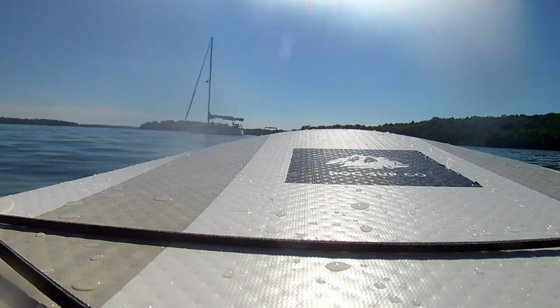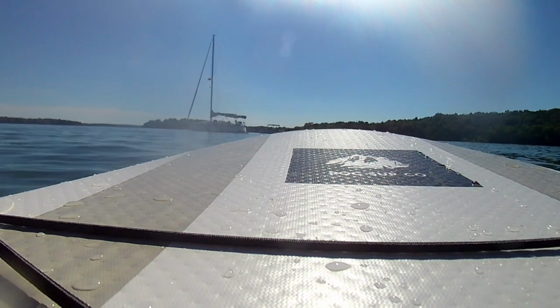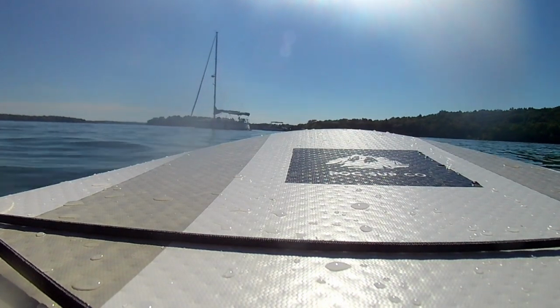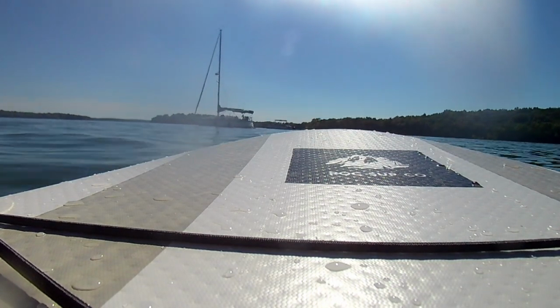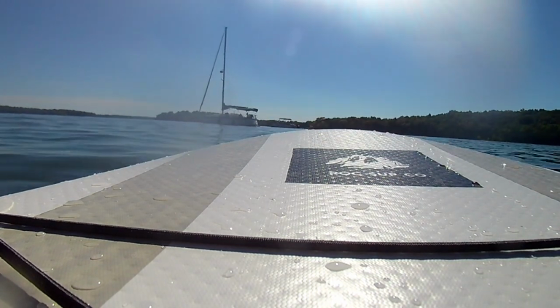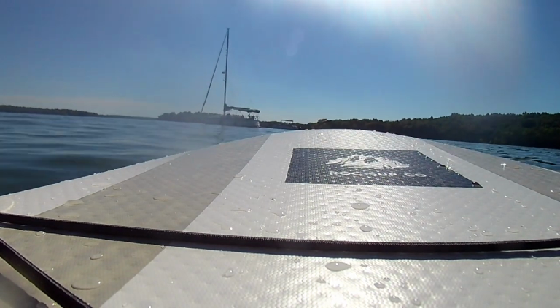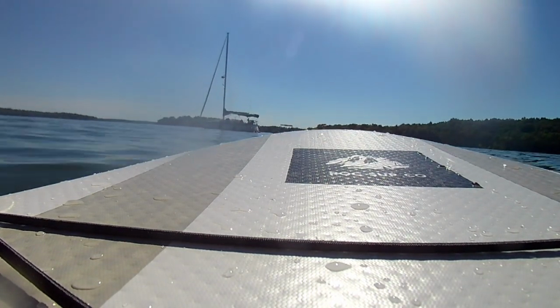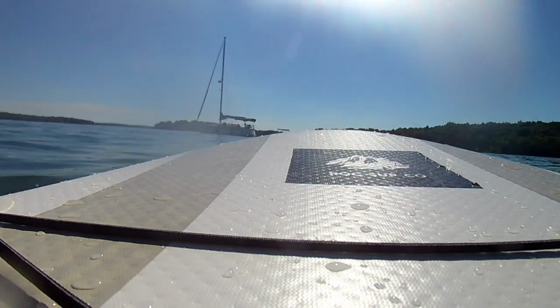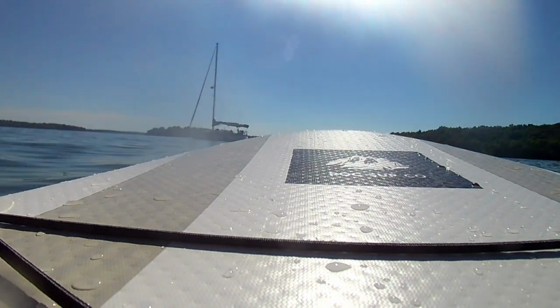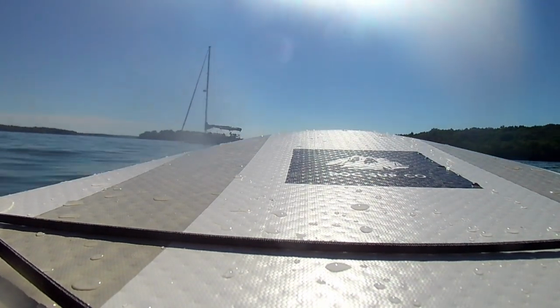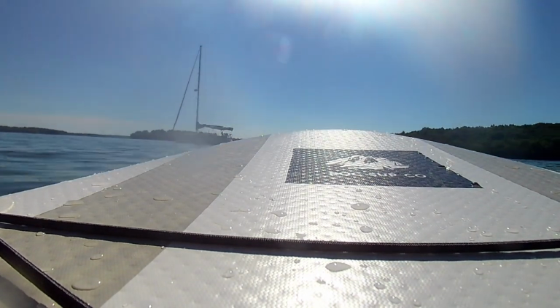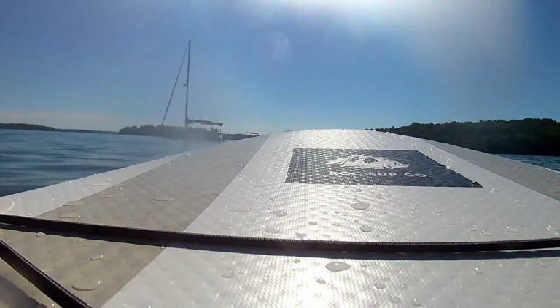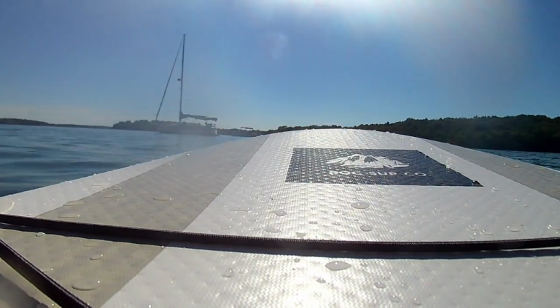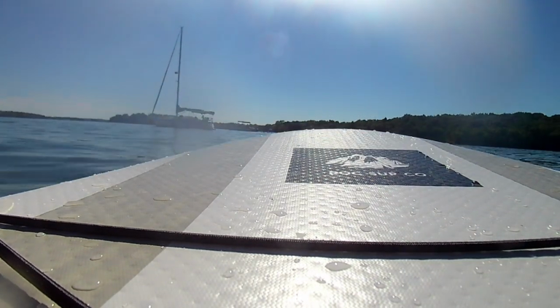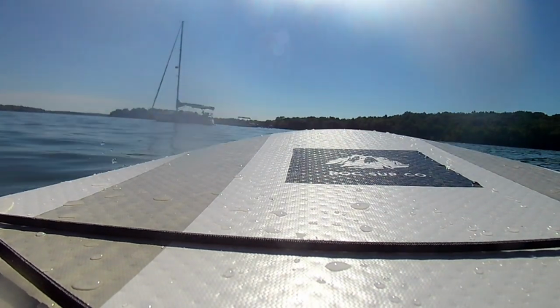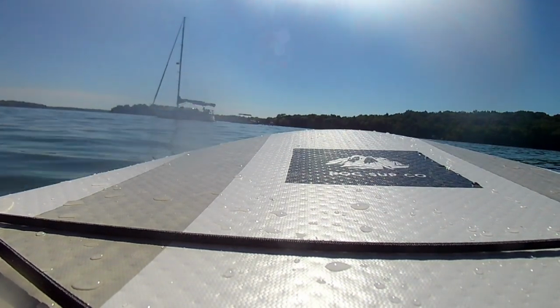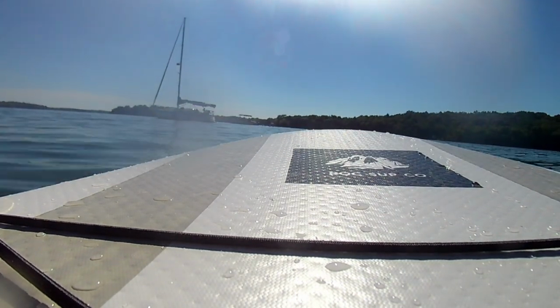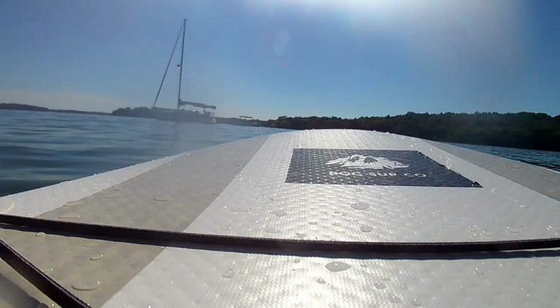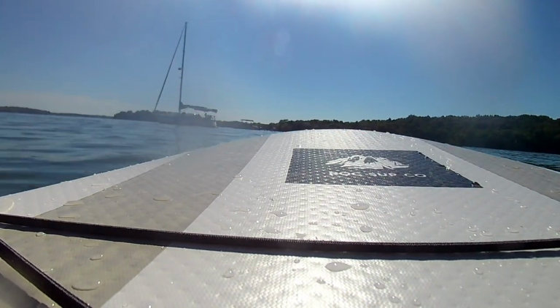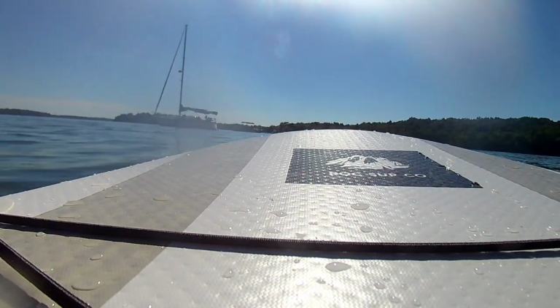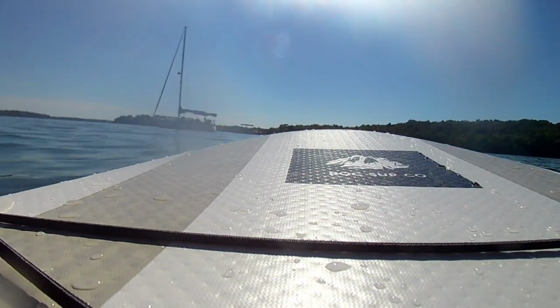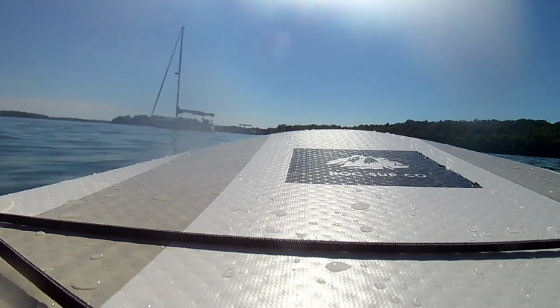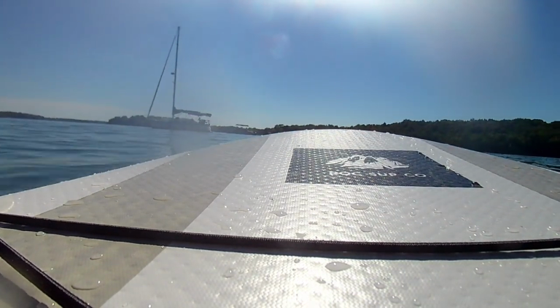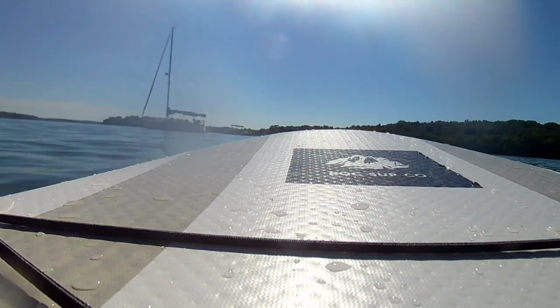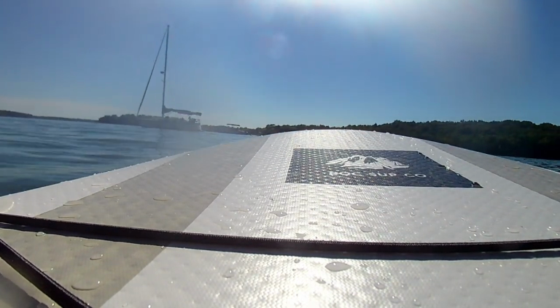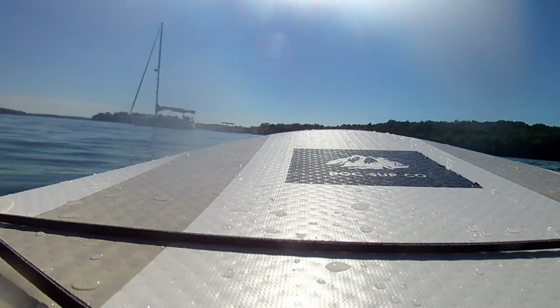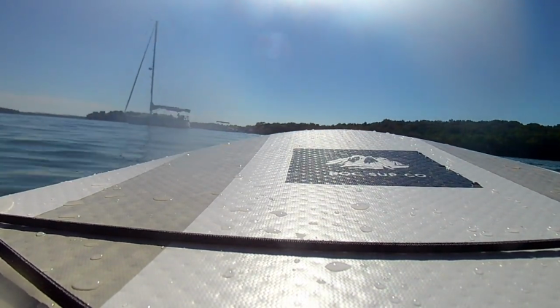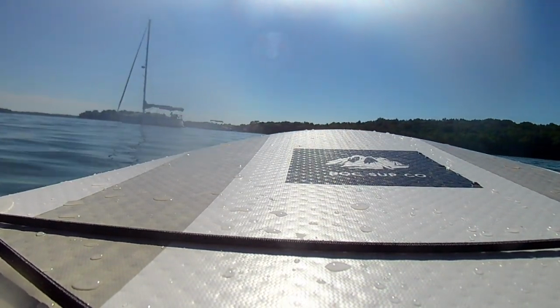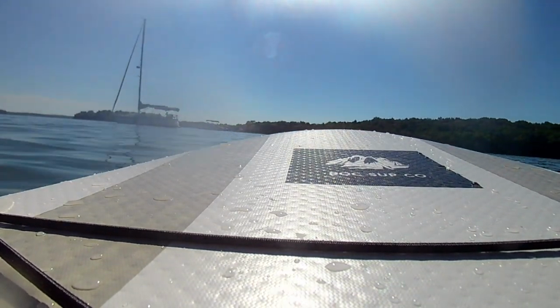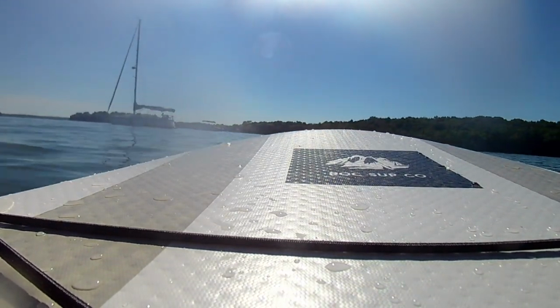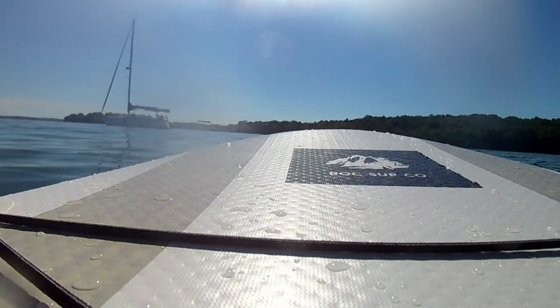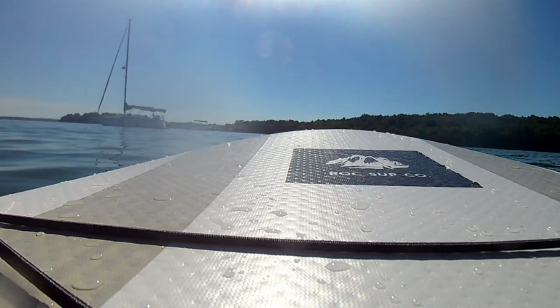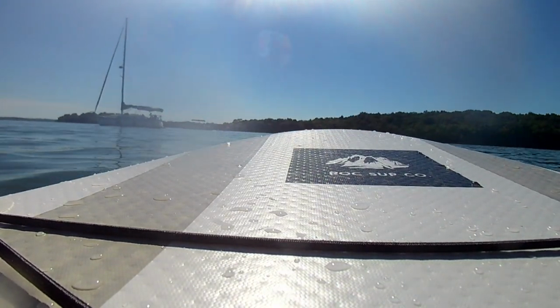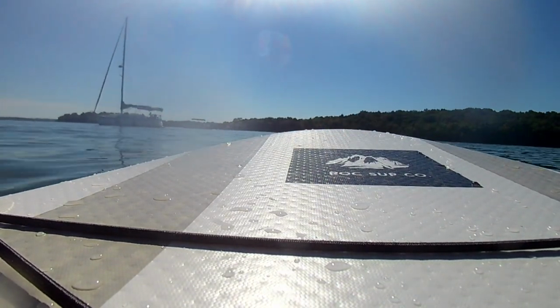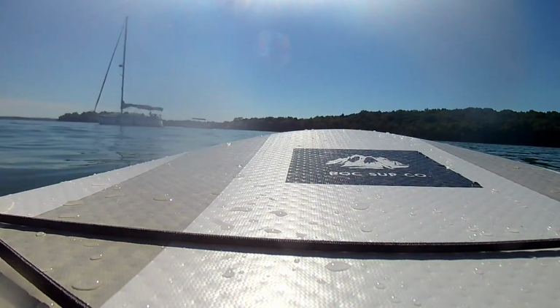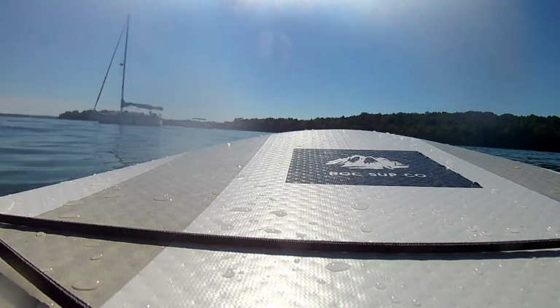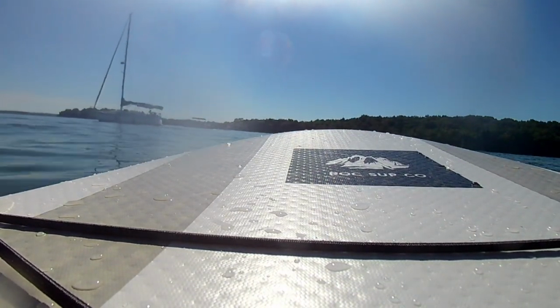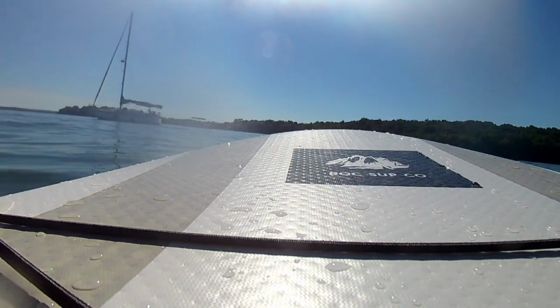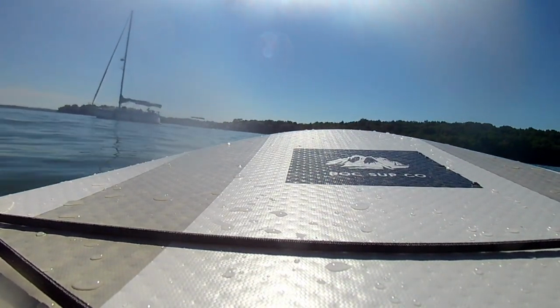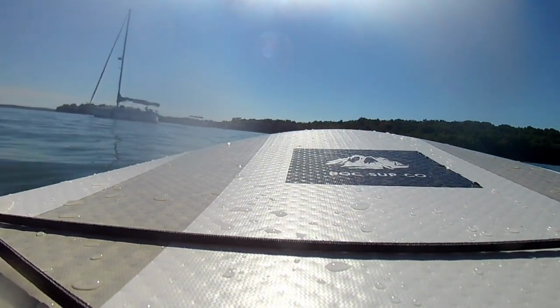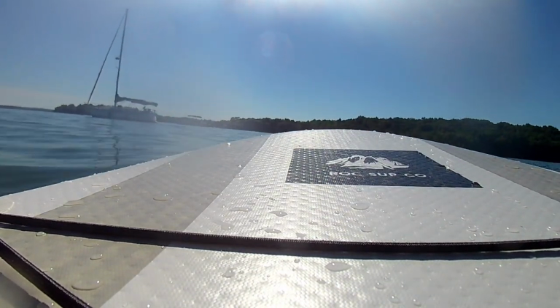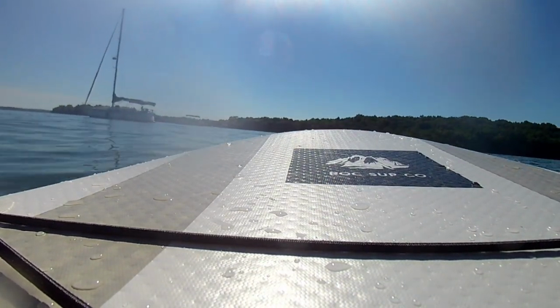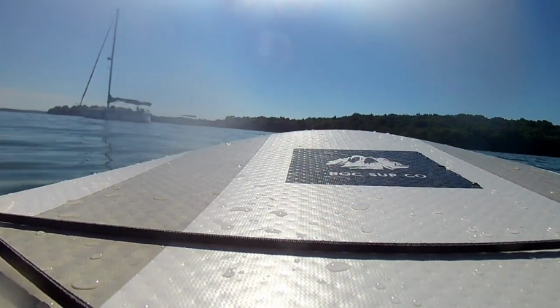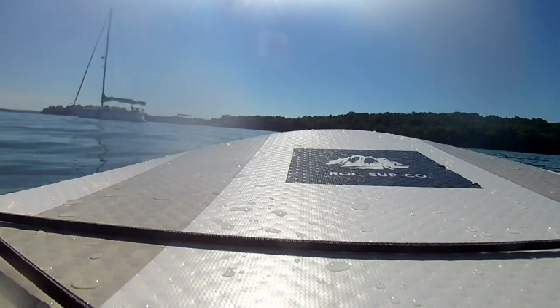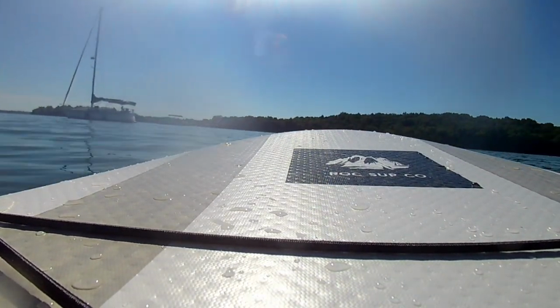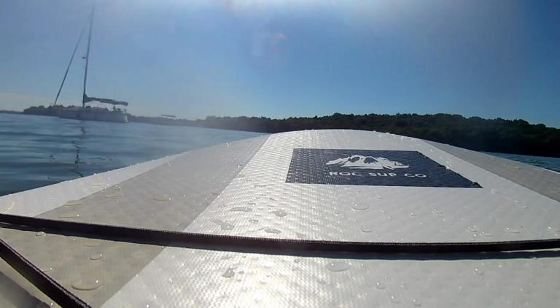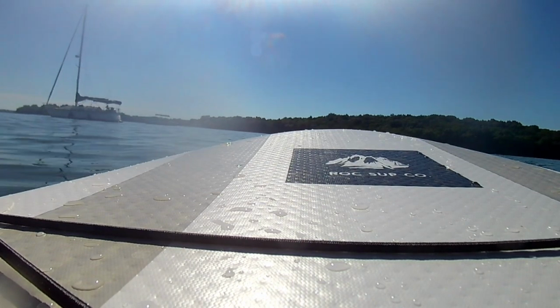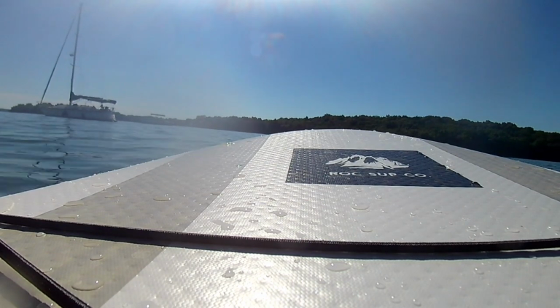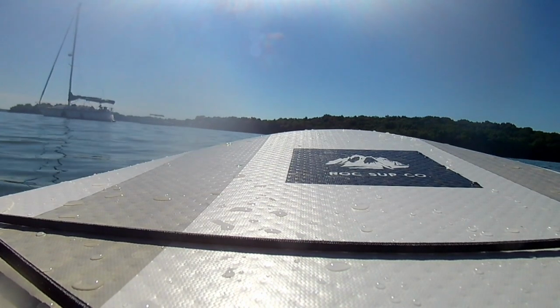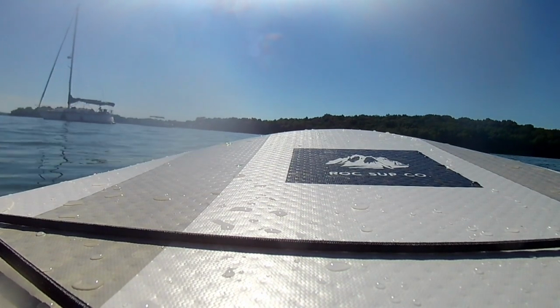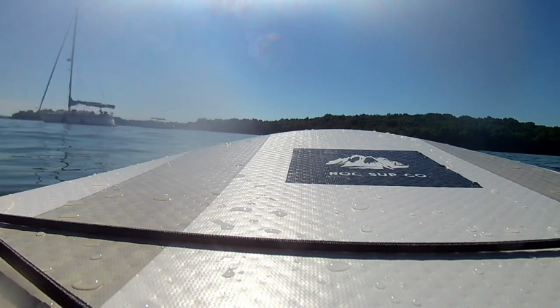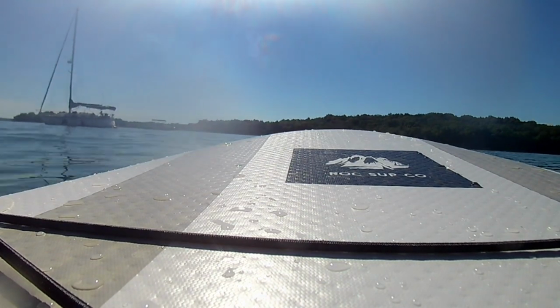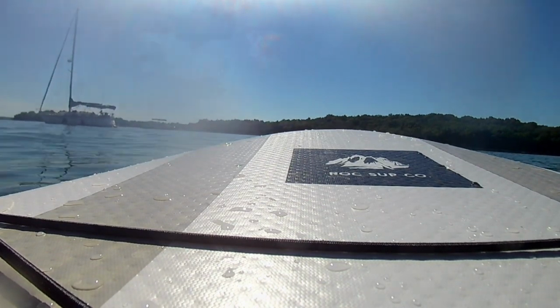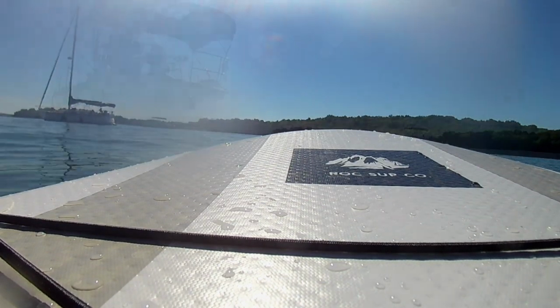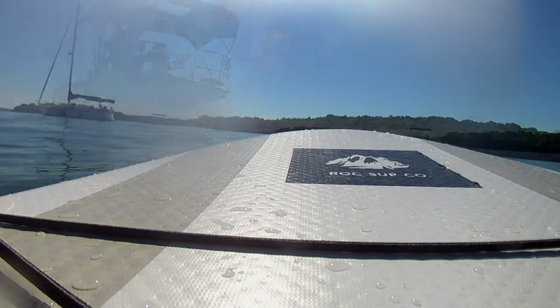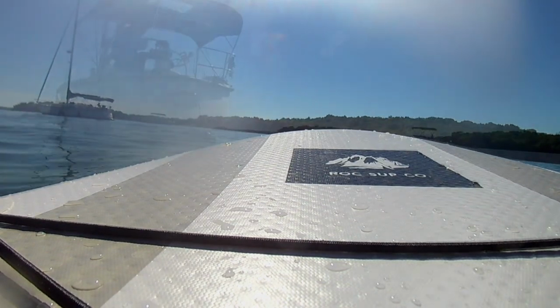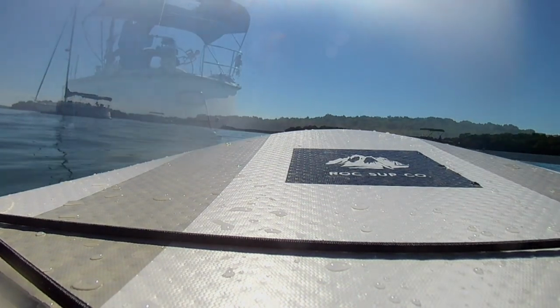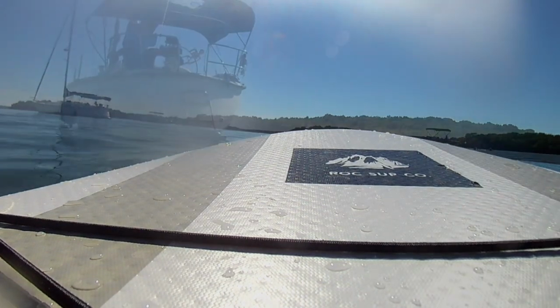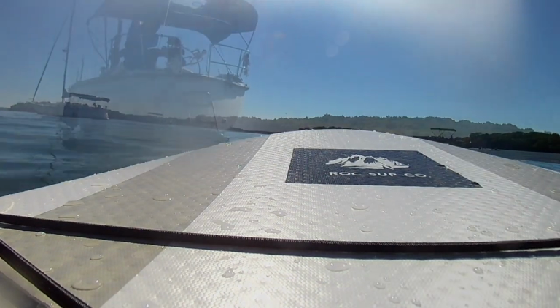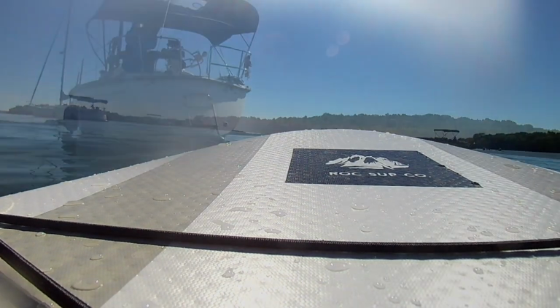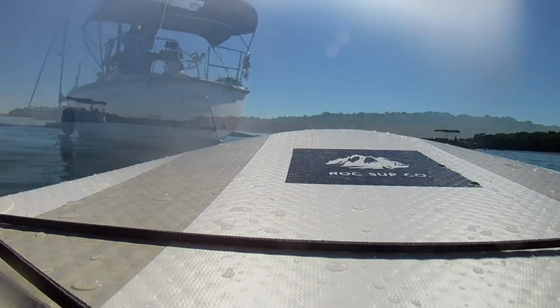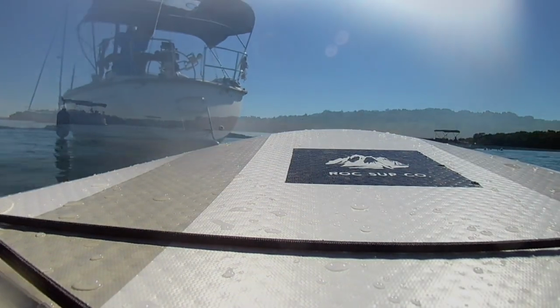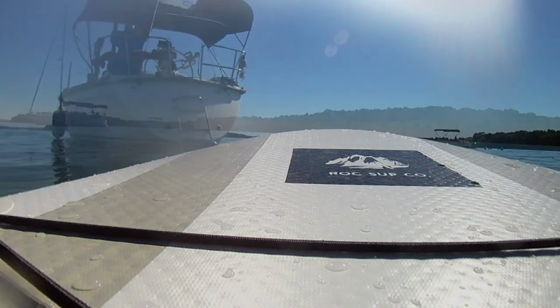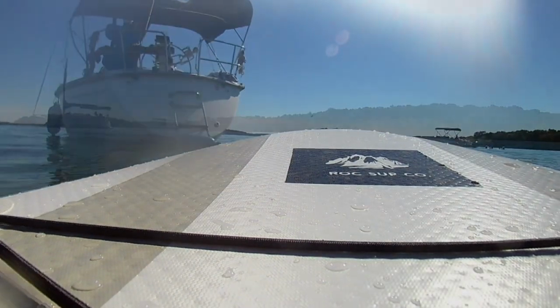Then back to our boat I headed to dry off and sail back to our marina.